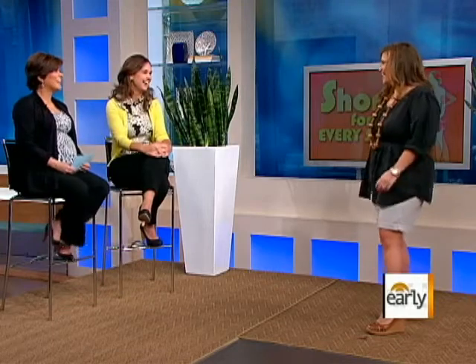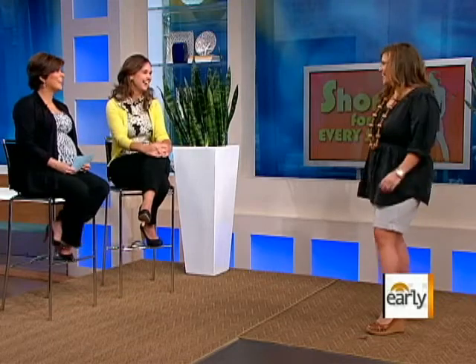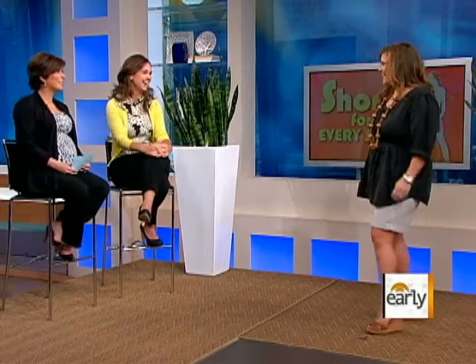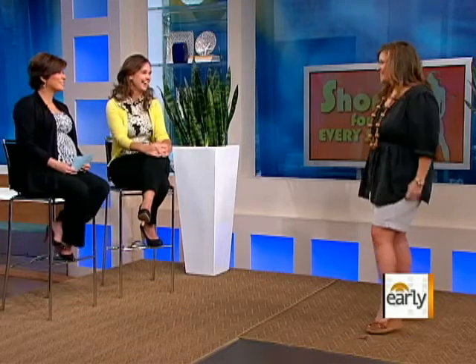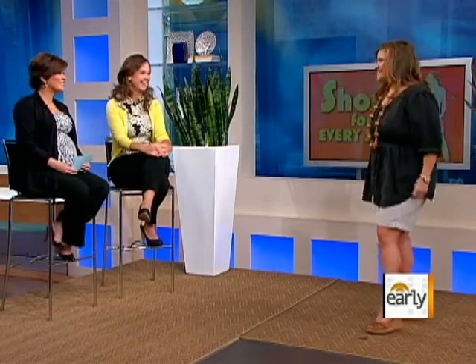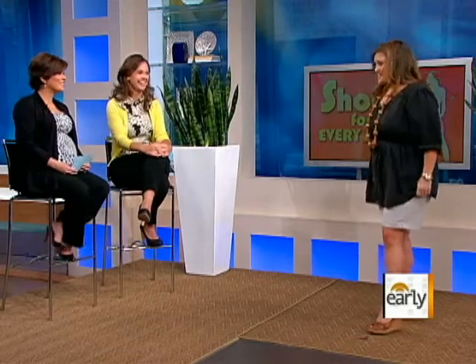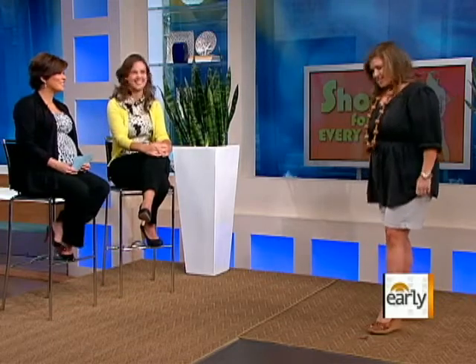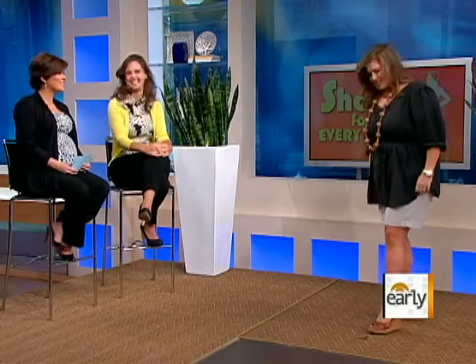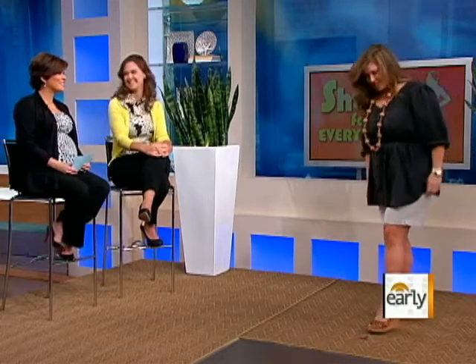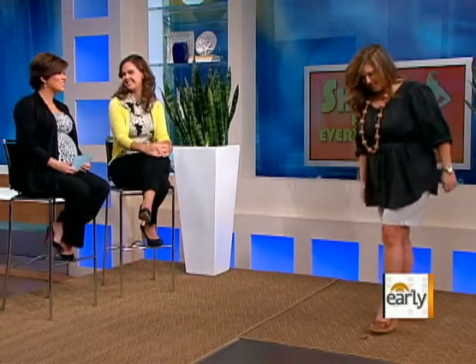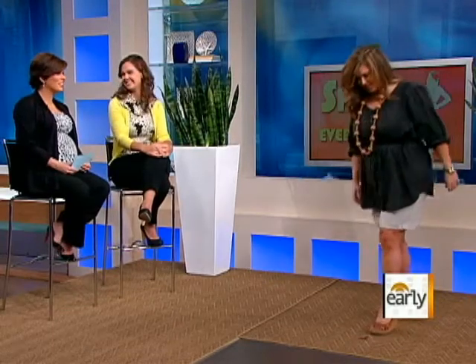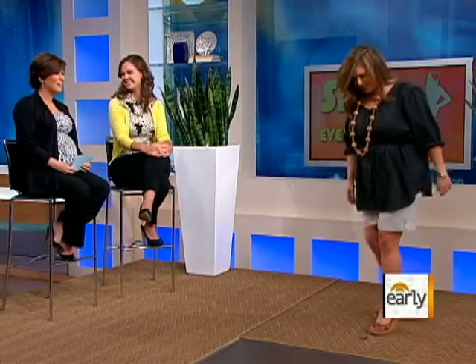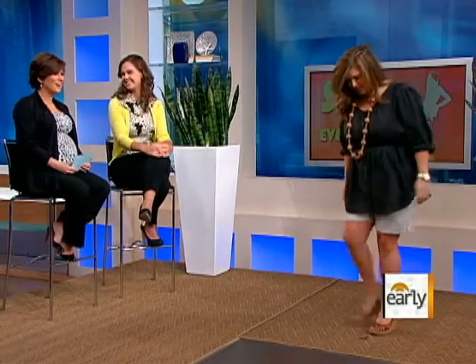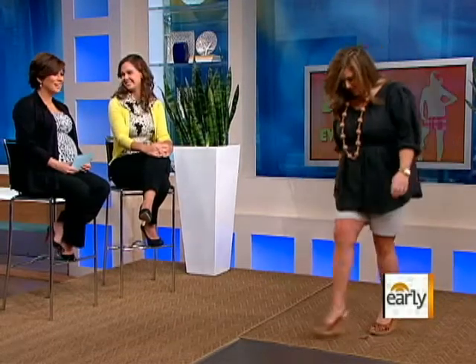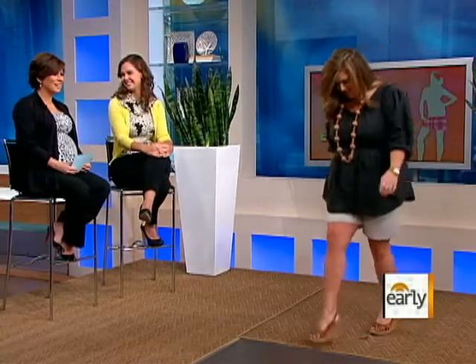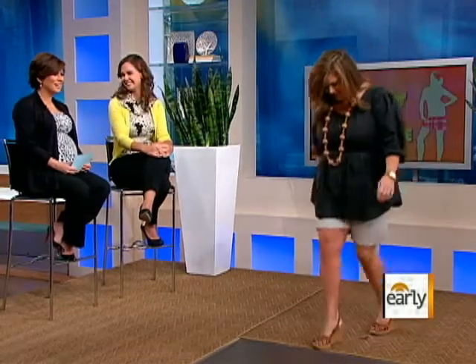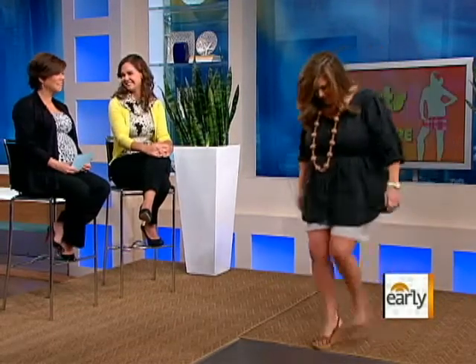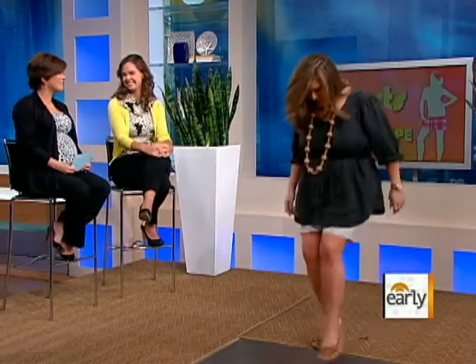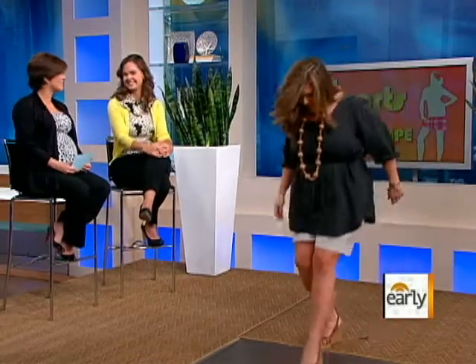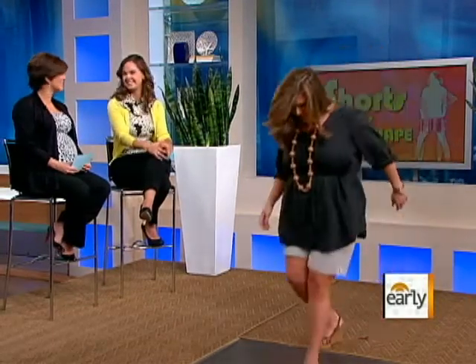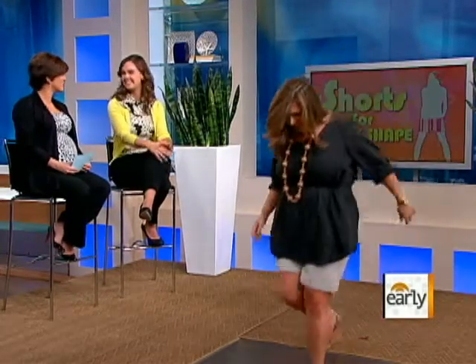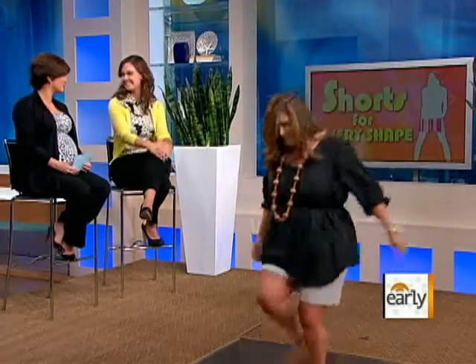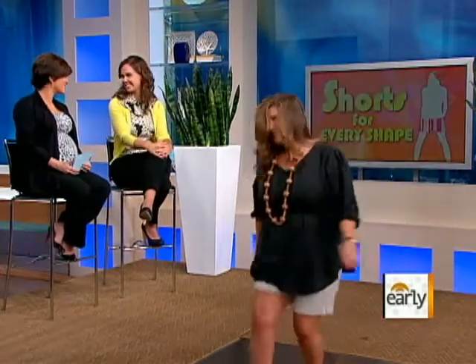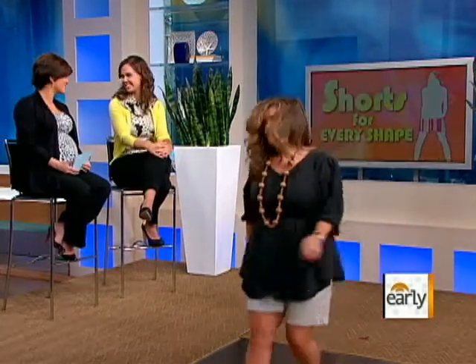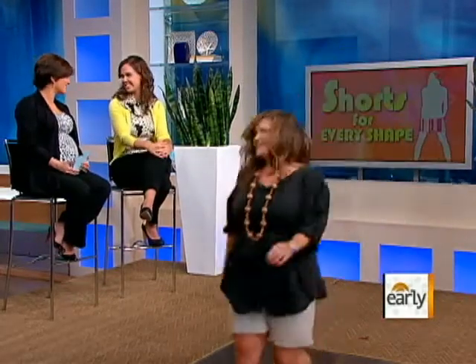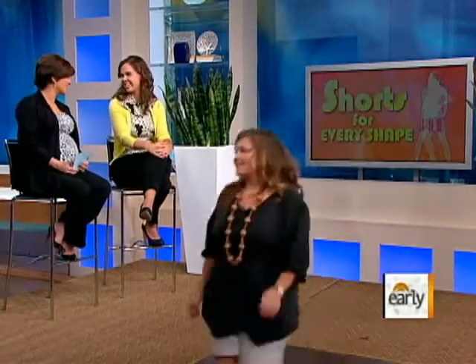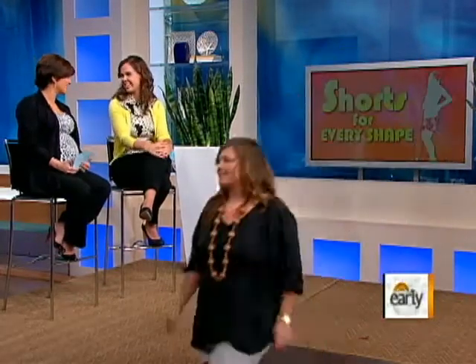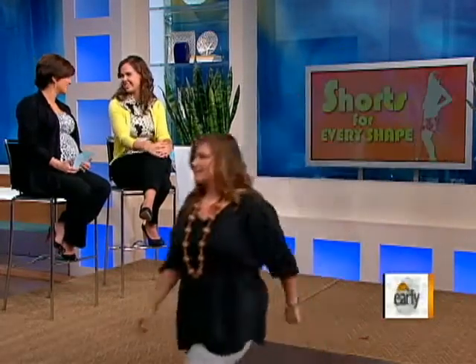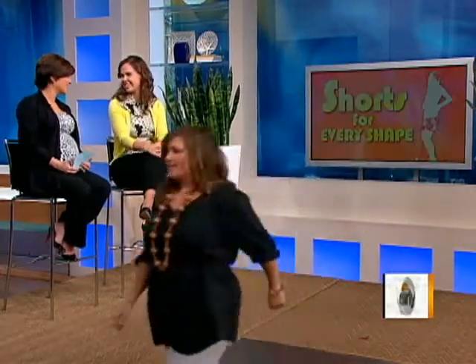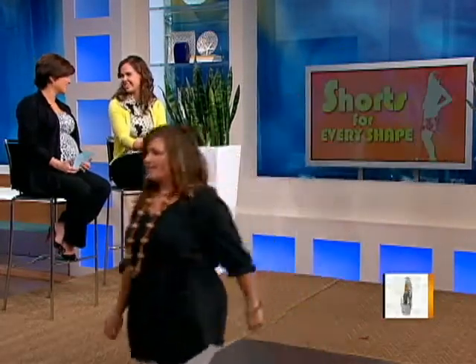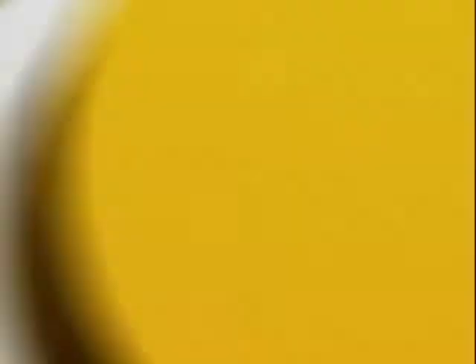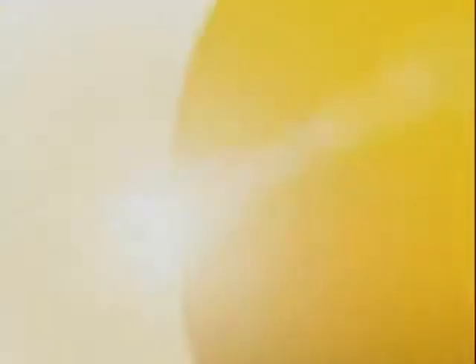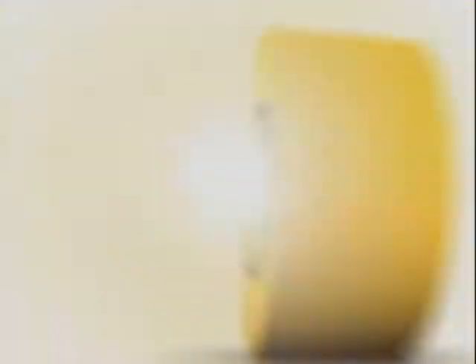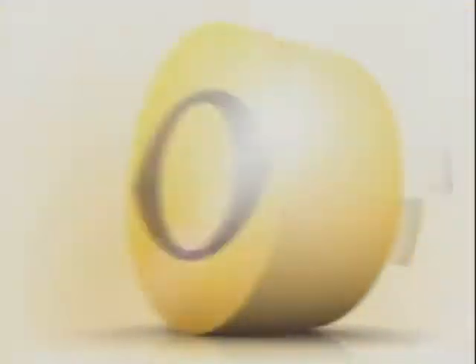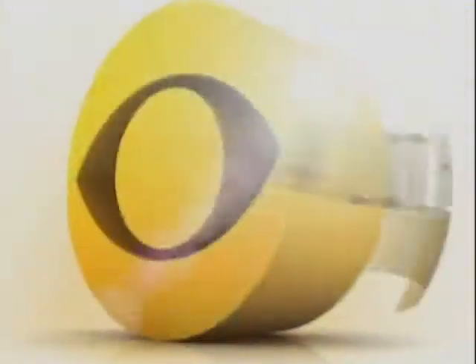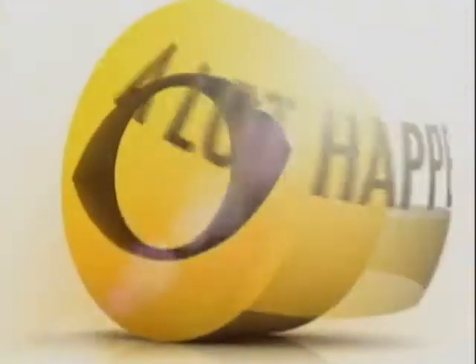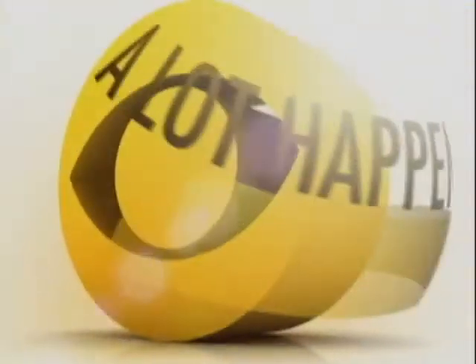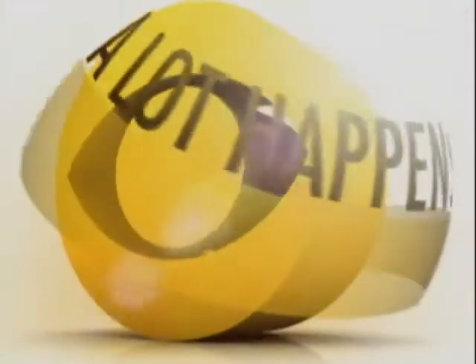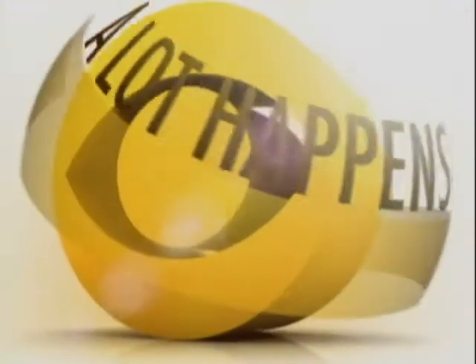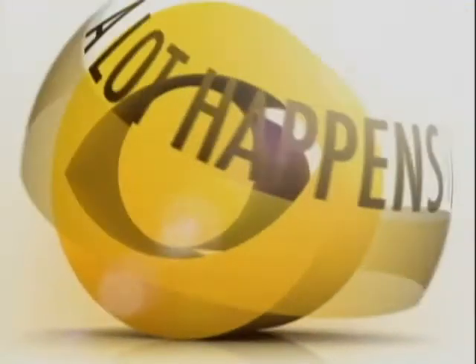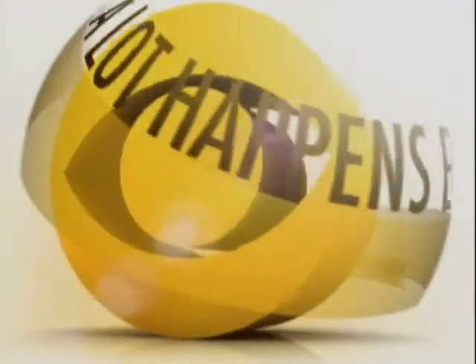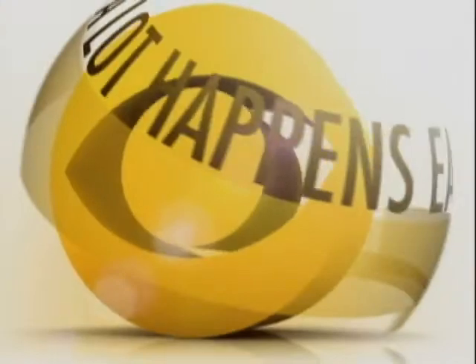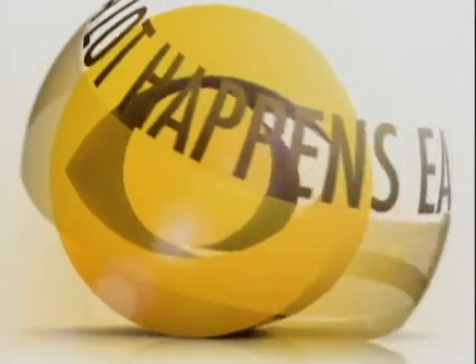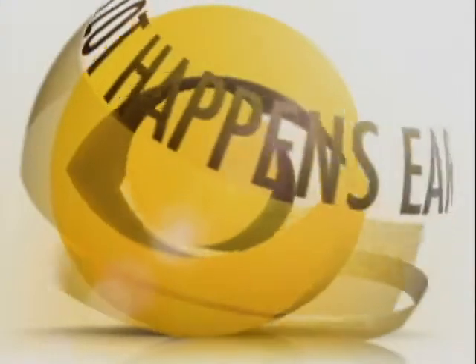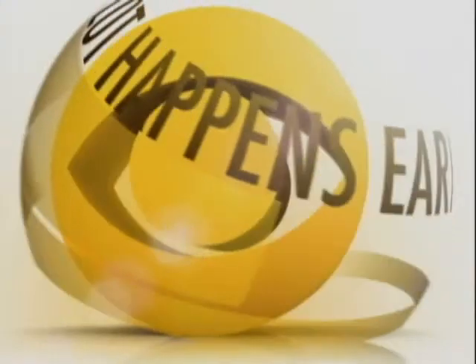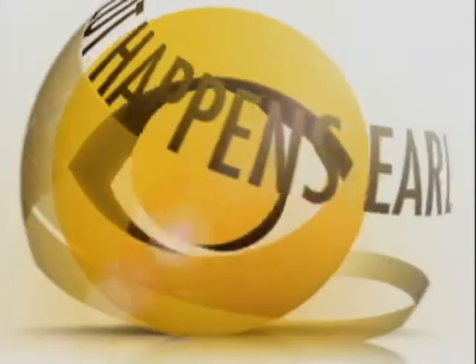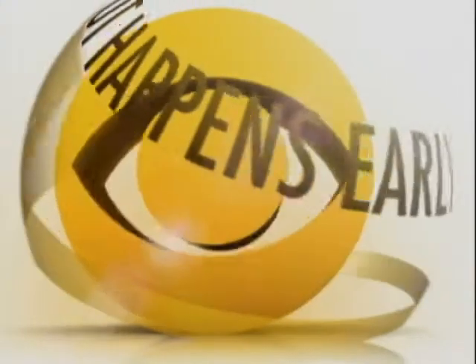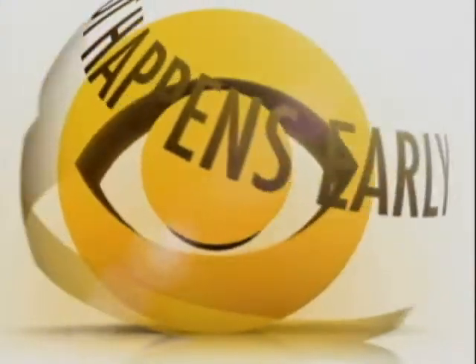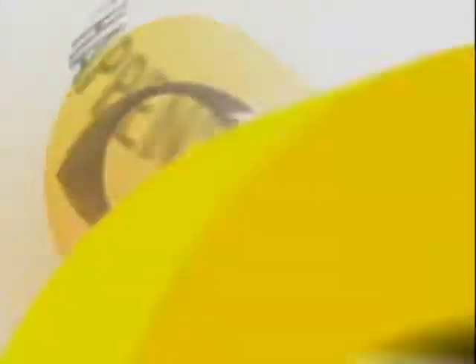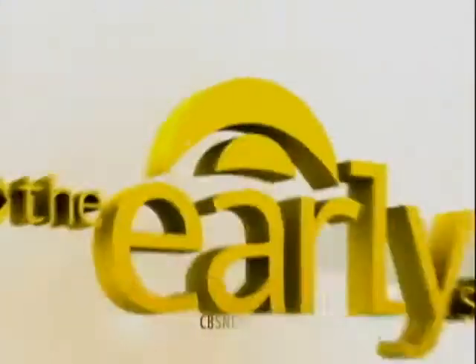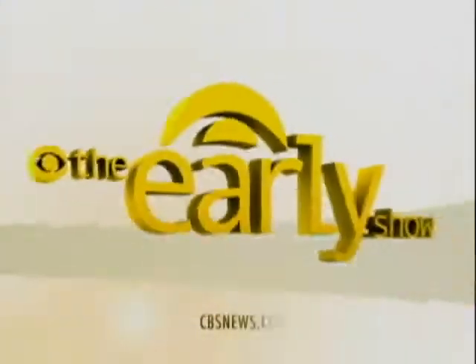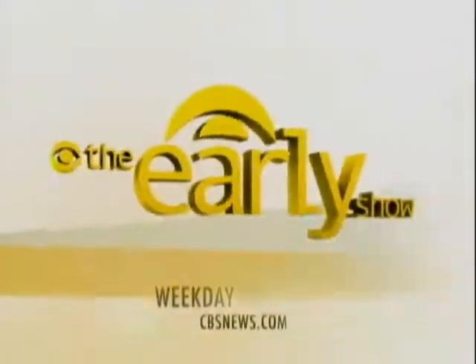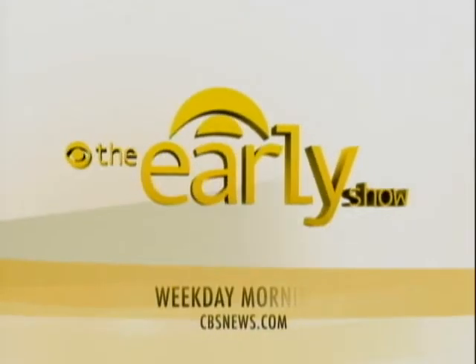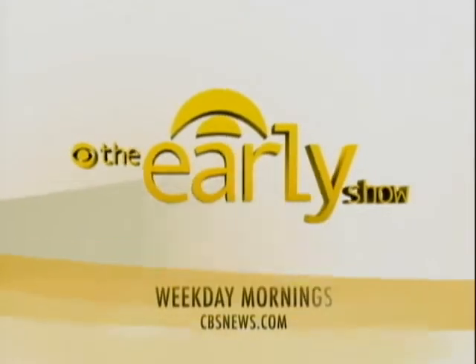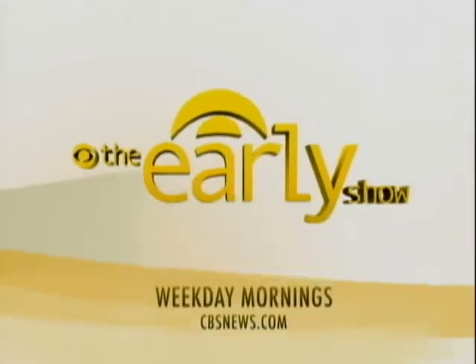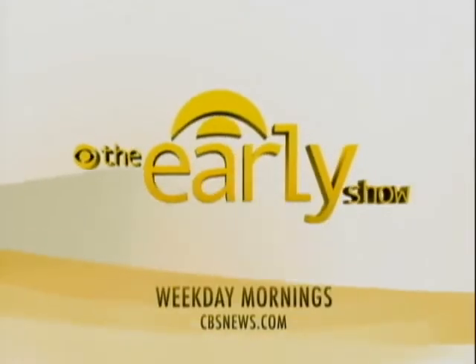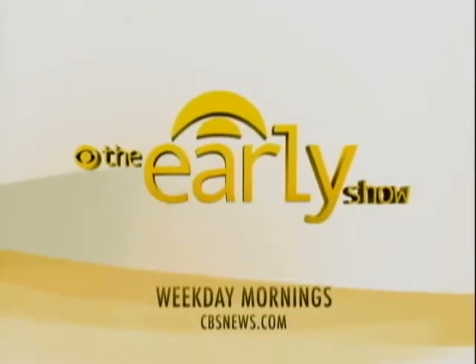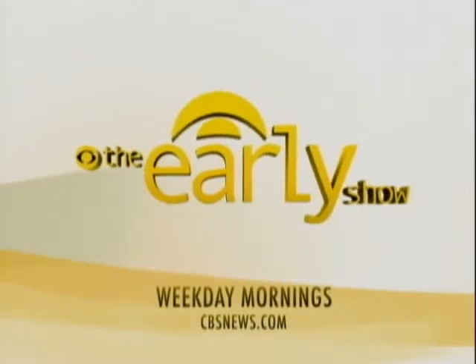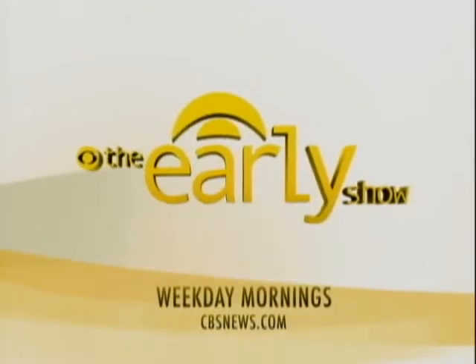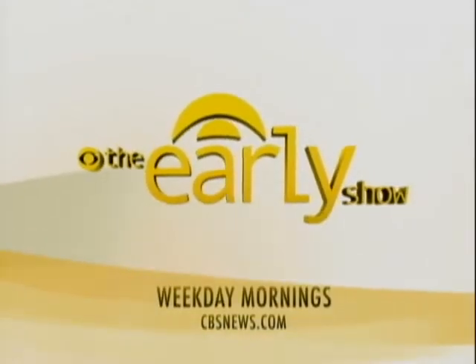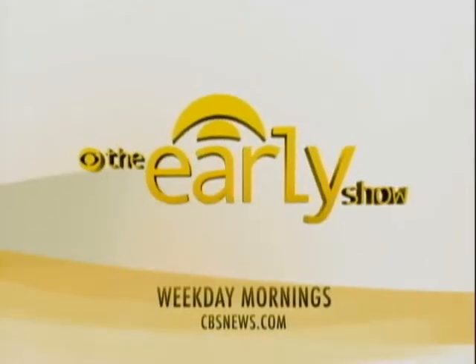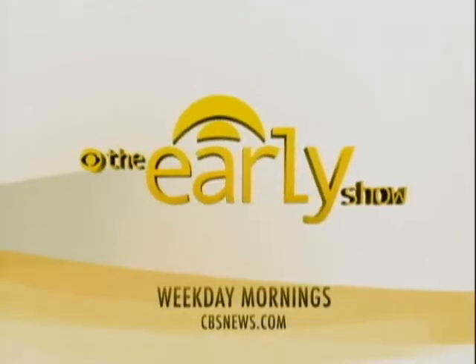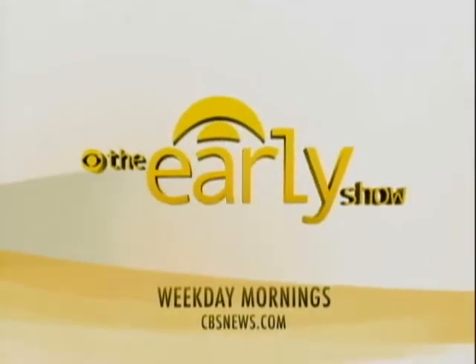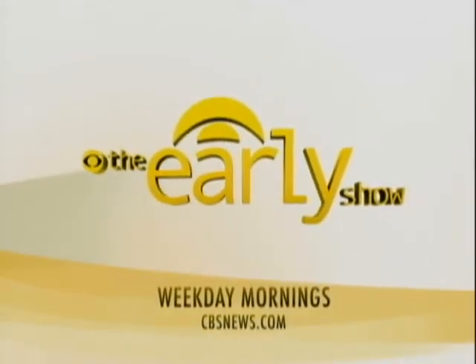Thank you very much to all the ladies and to you, Sarah. A lot happens on the Early Show — weekday mornings on CBS.